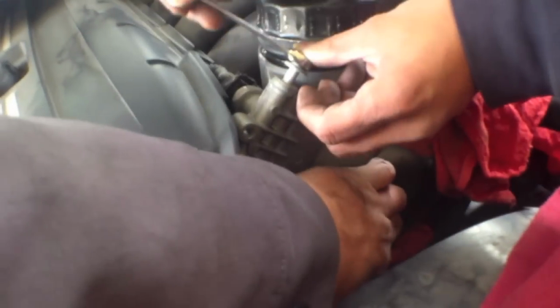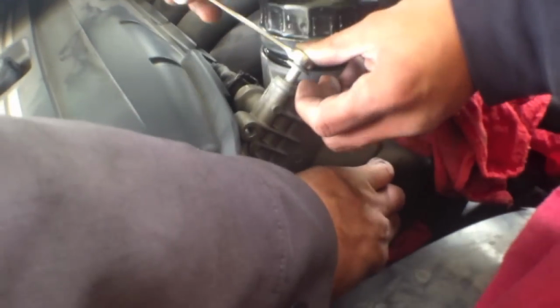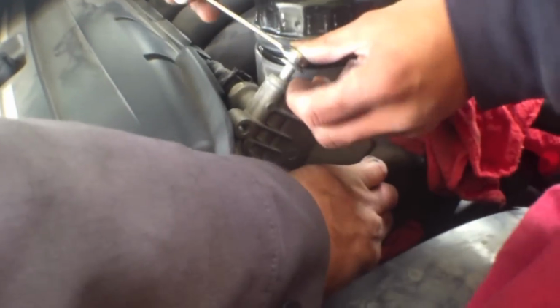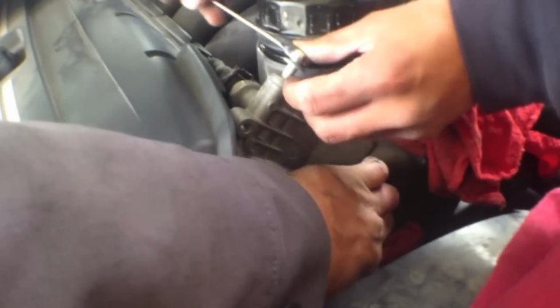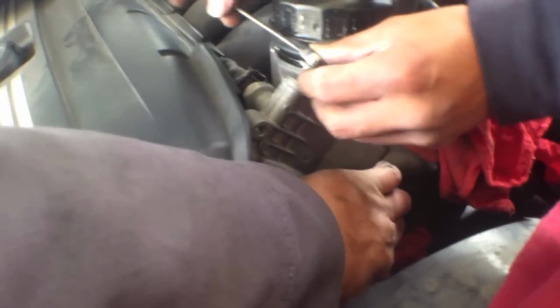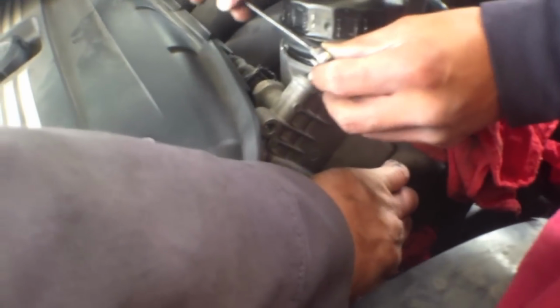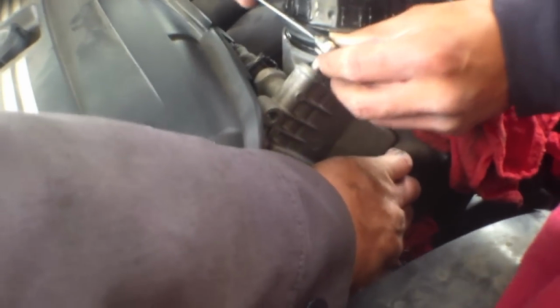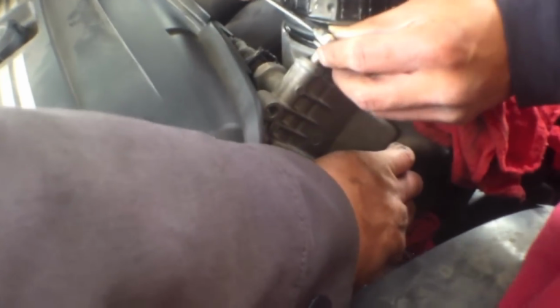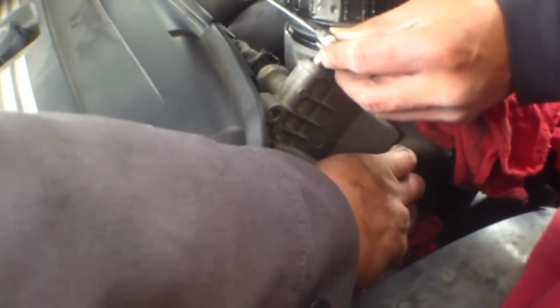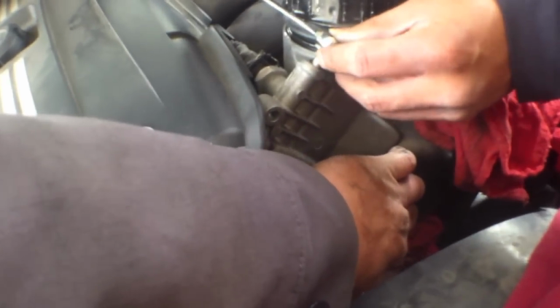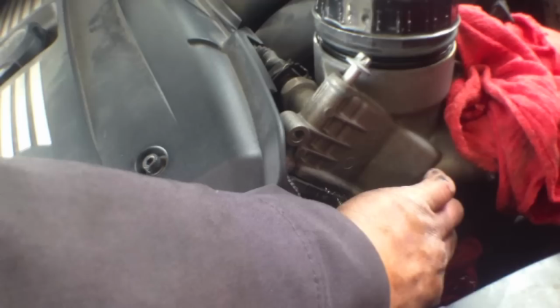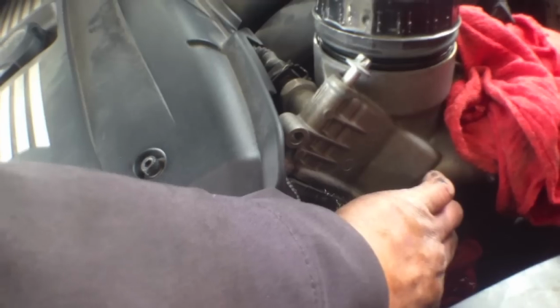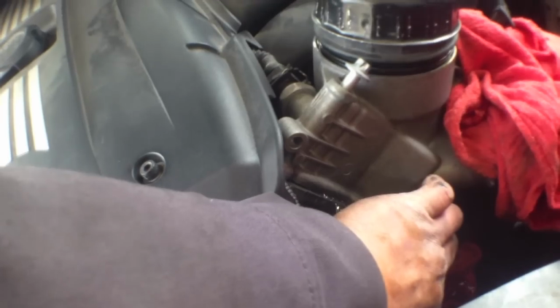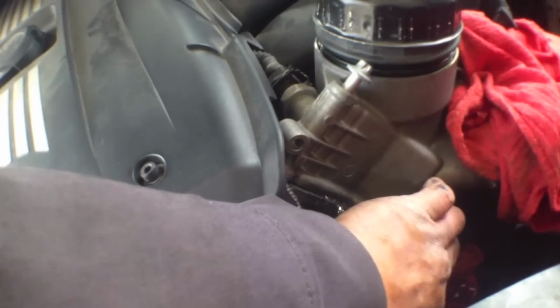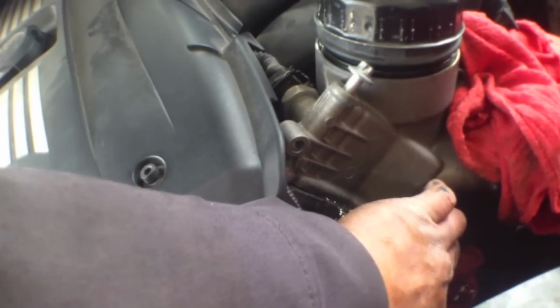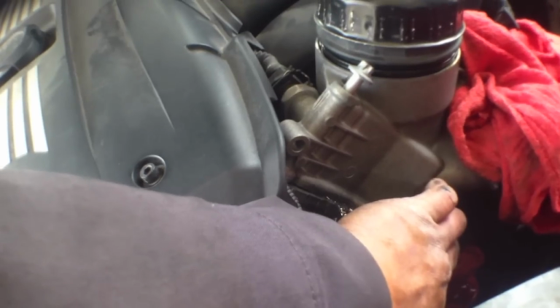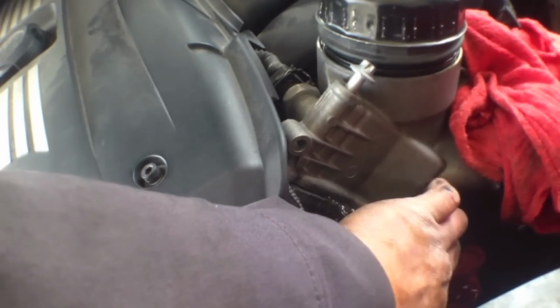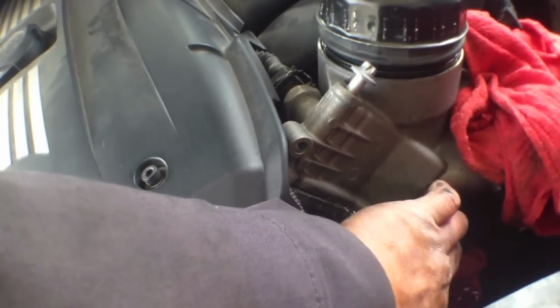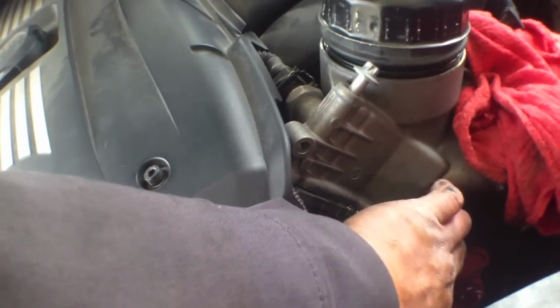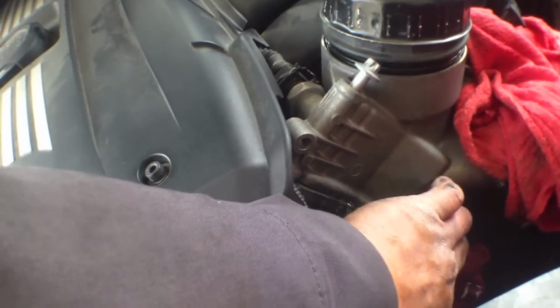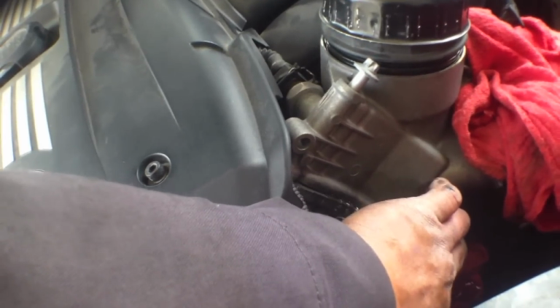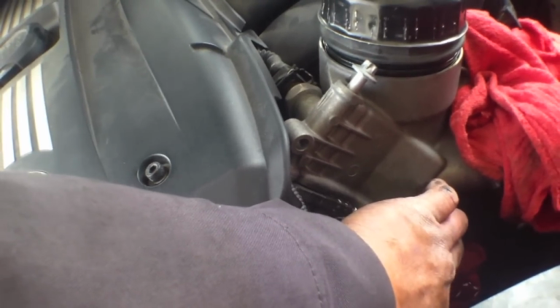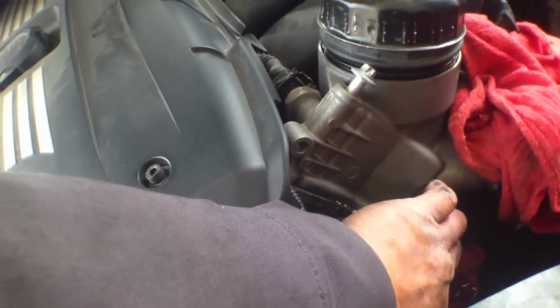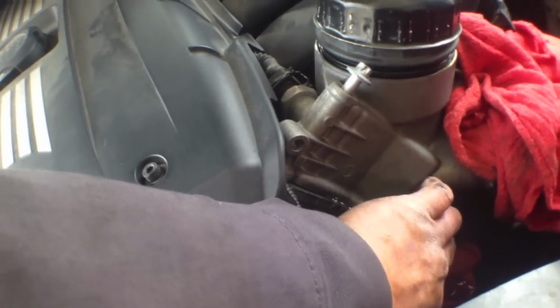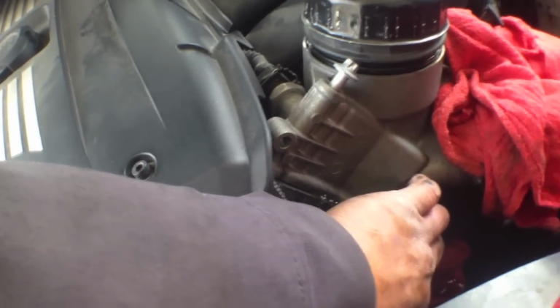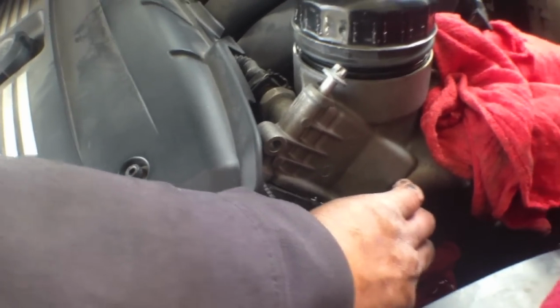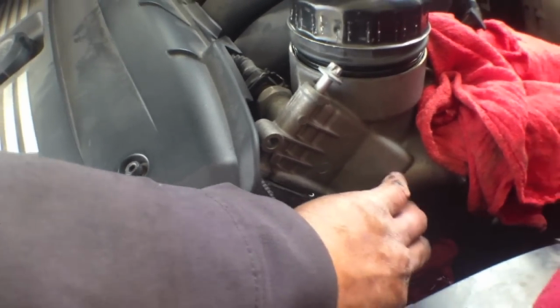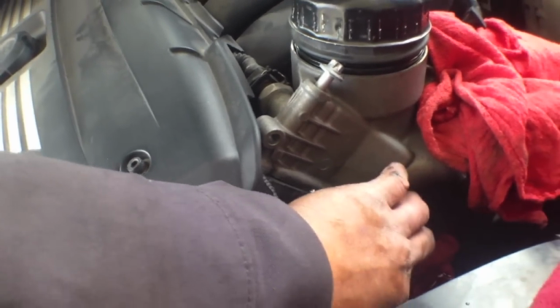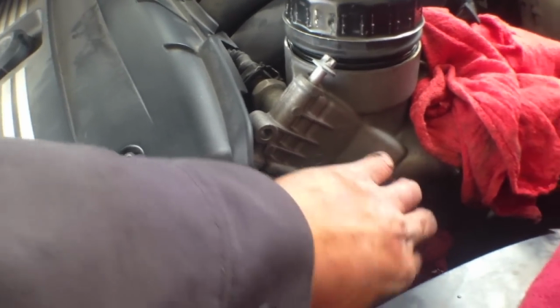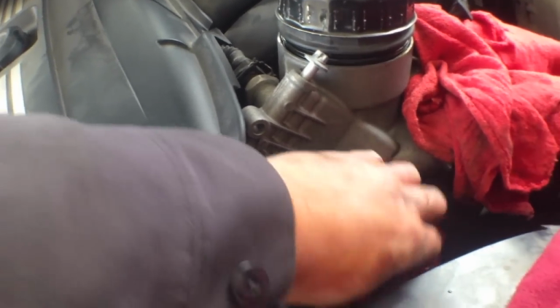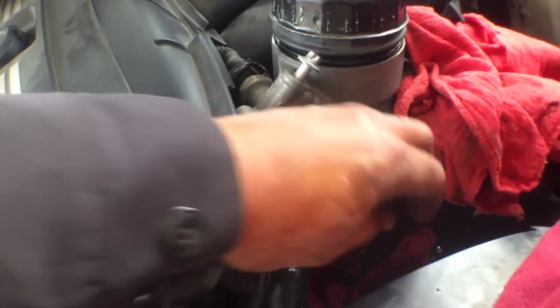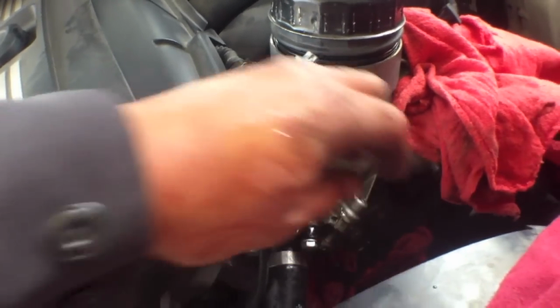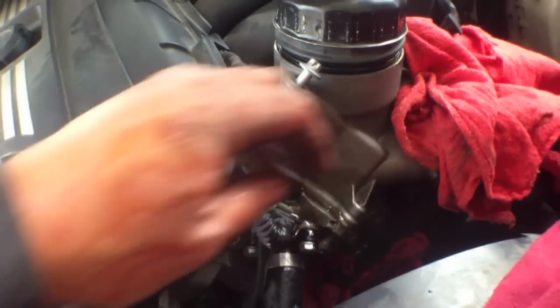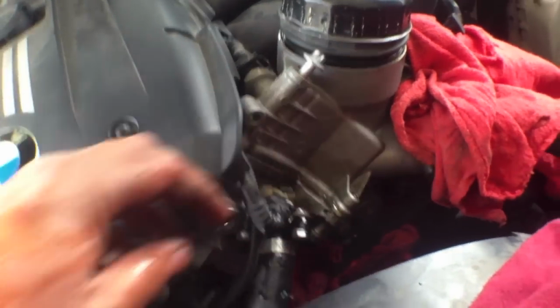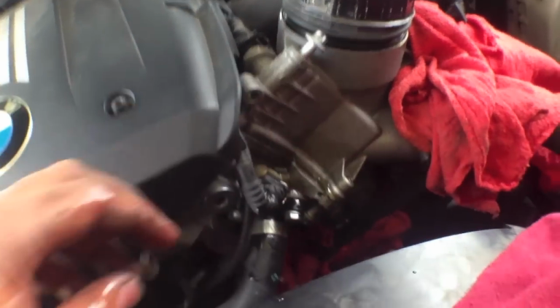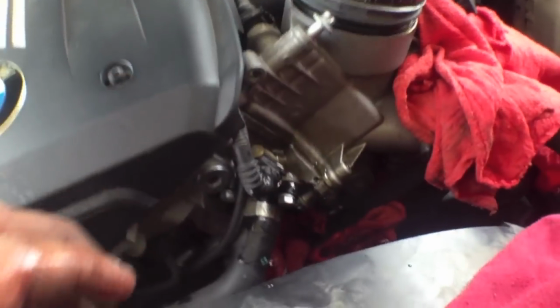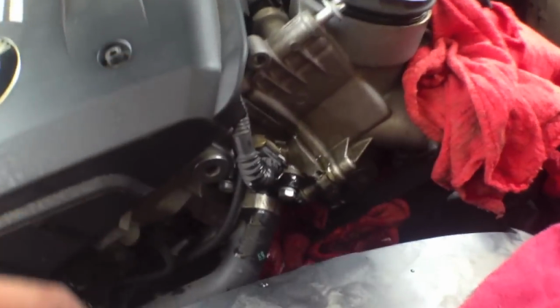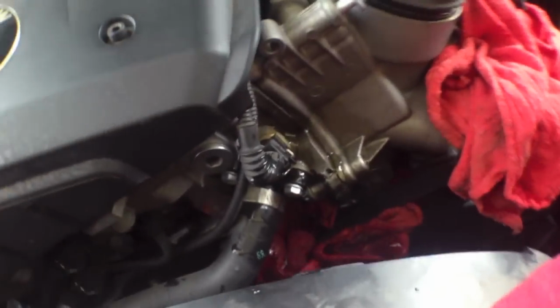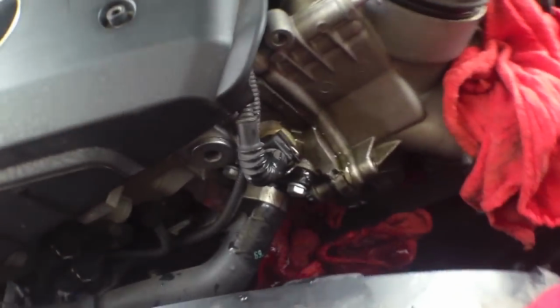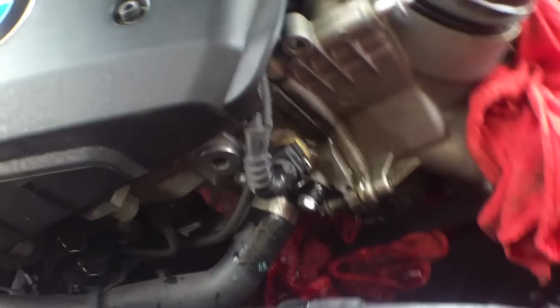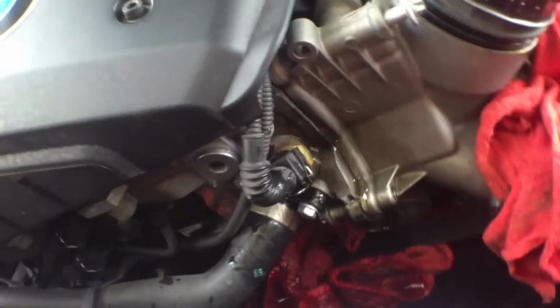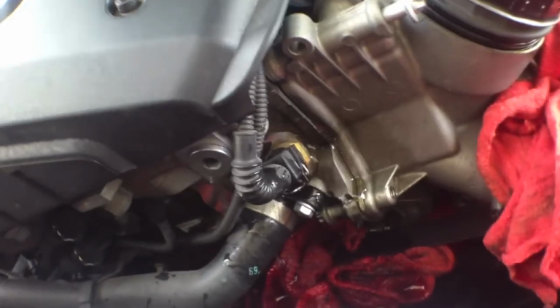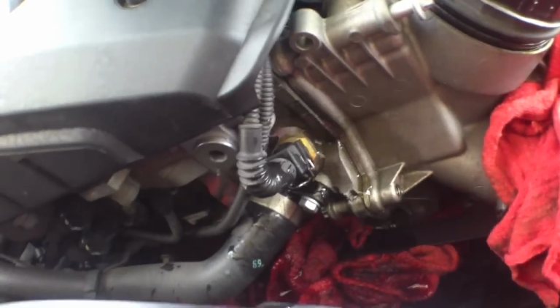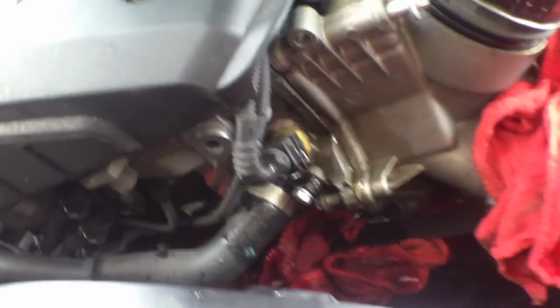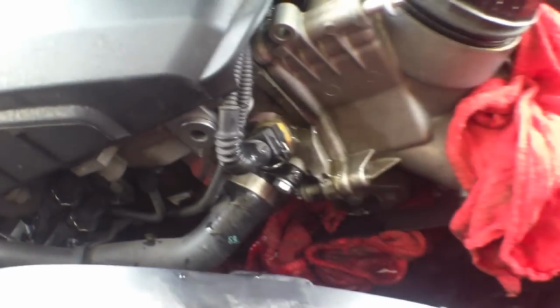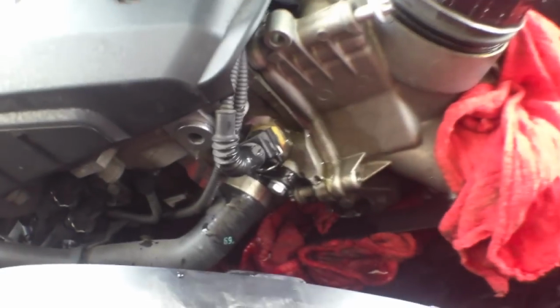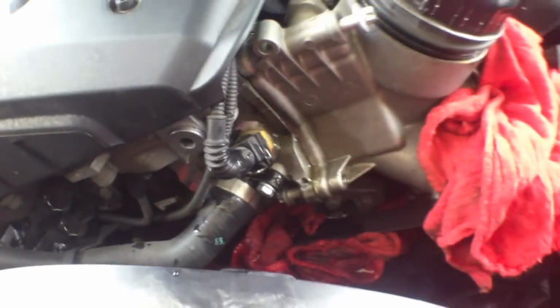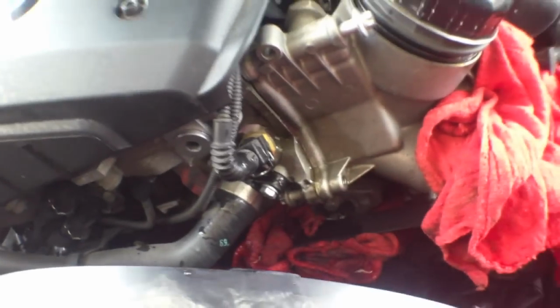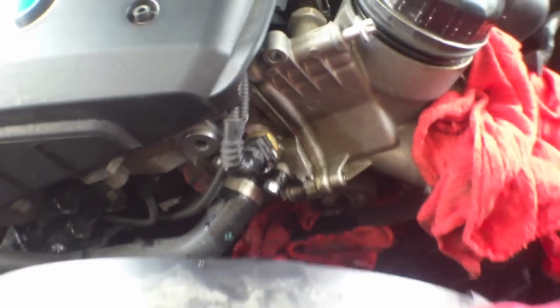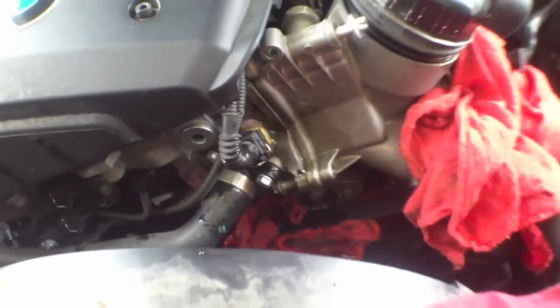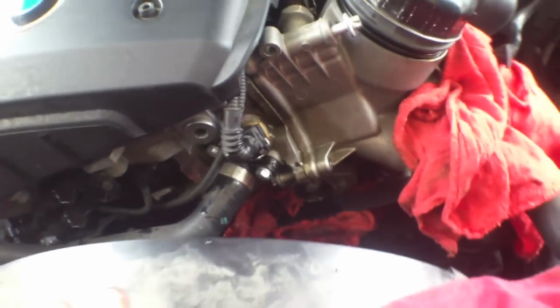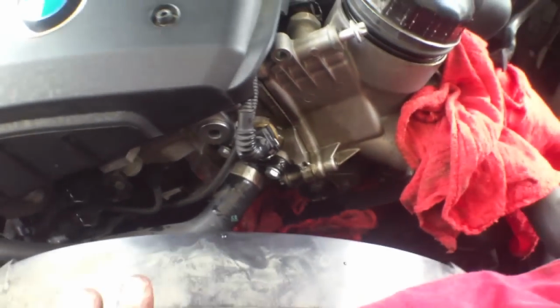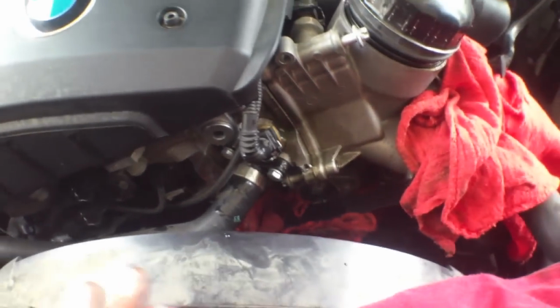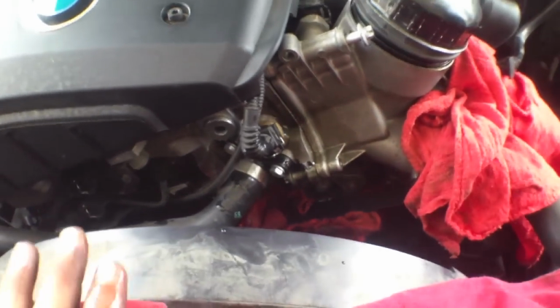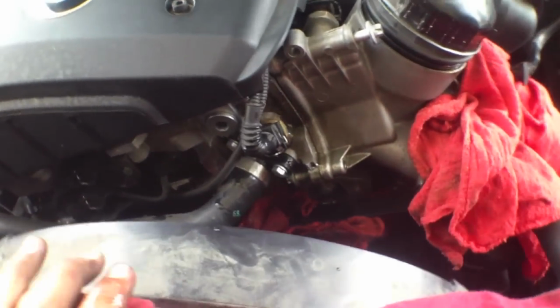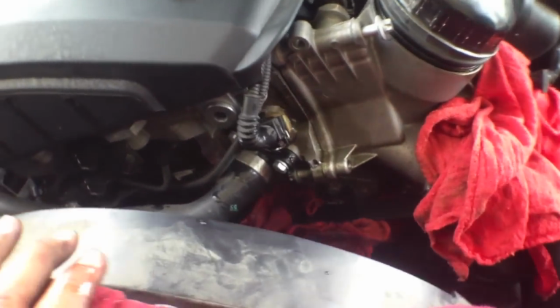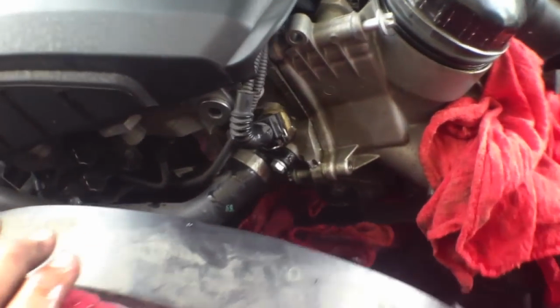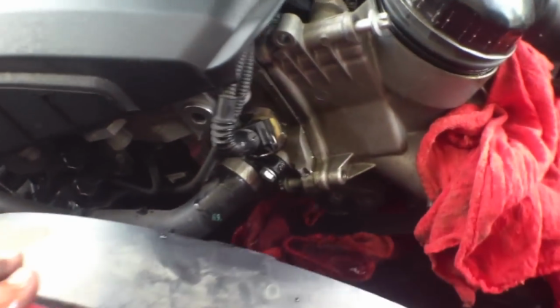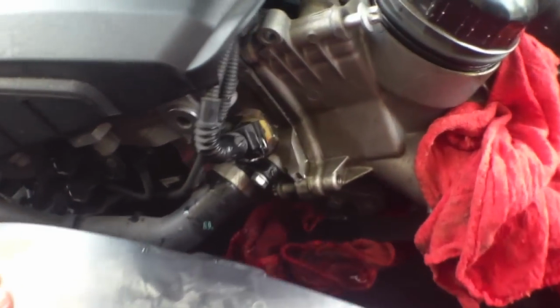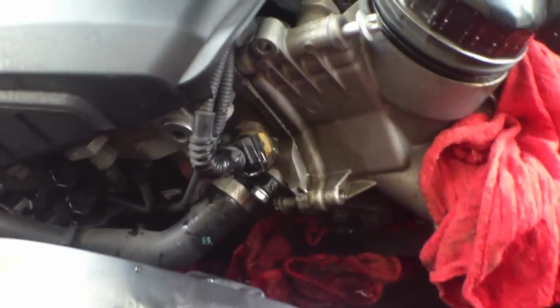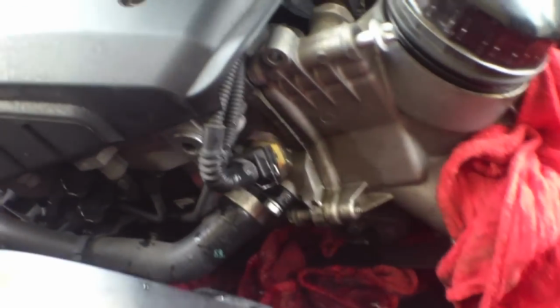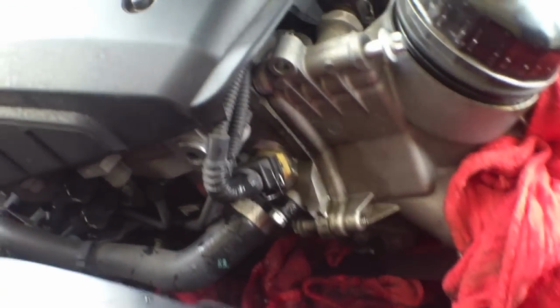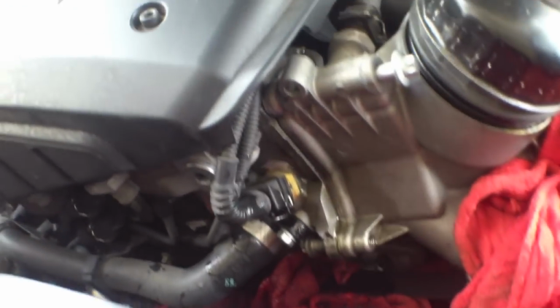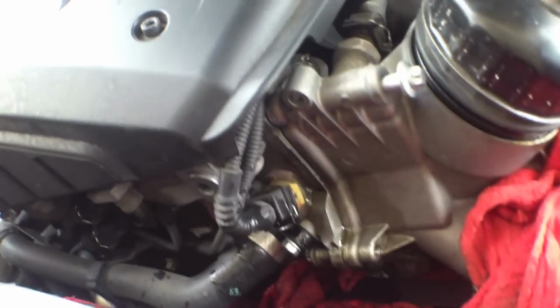Oh! Oh! What is that fluid? Oh, that's the coolant. We're going to wash it, right? Yeah, we're going to wash it. Oh, I forgot to cool it.